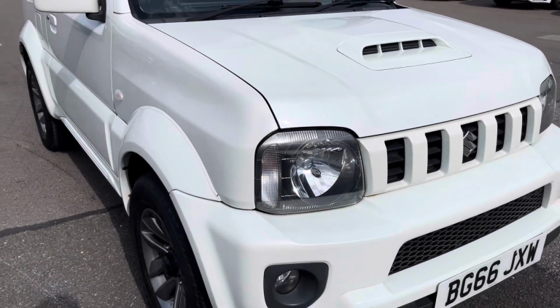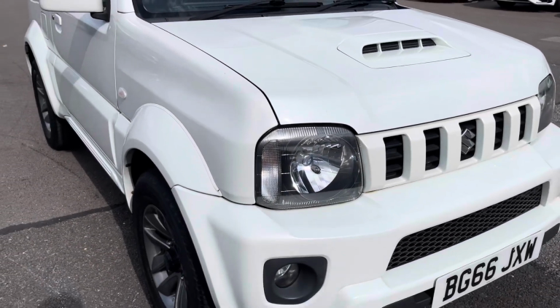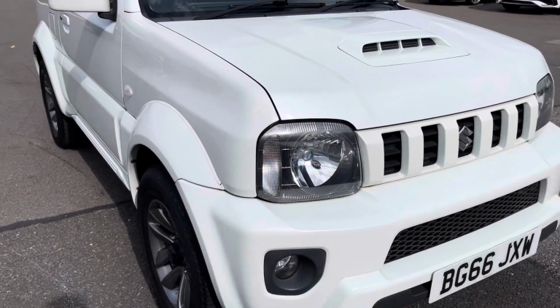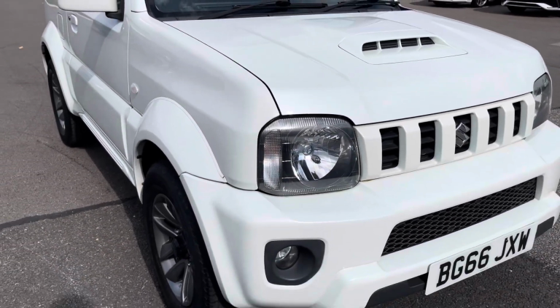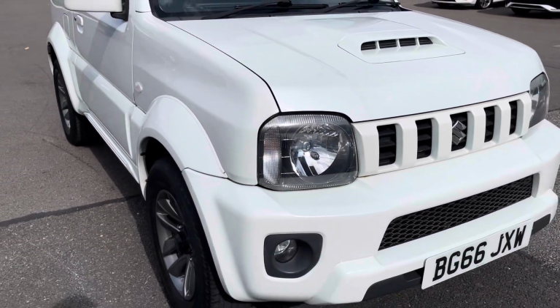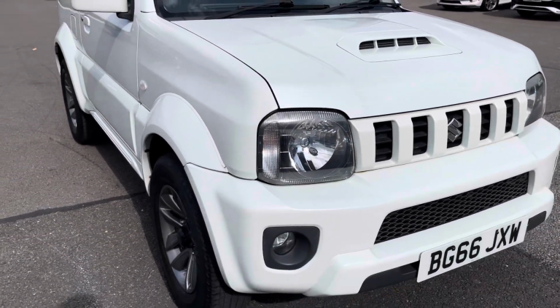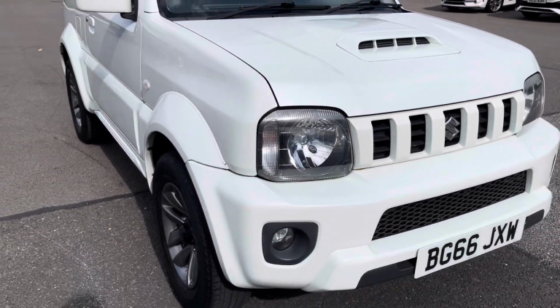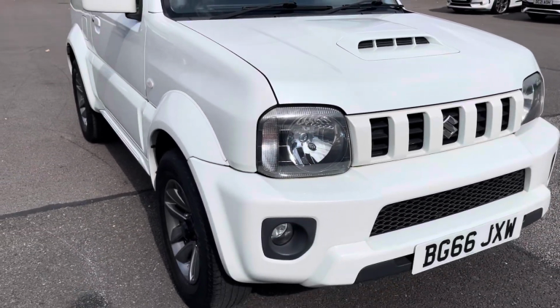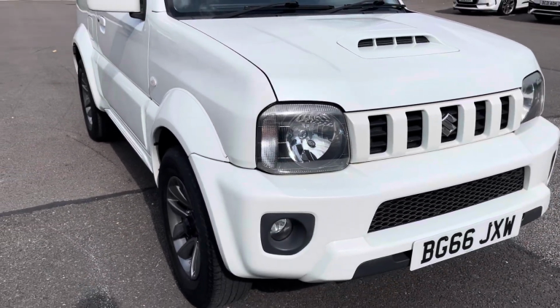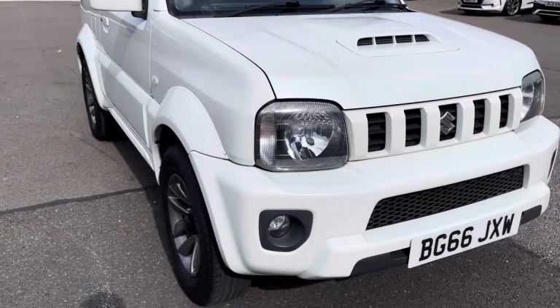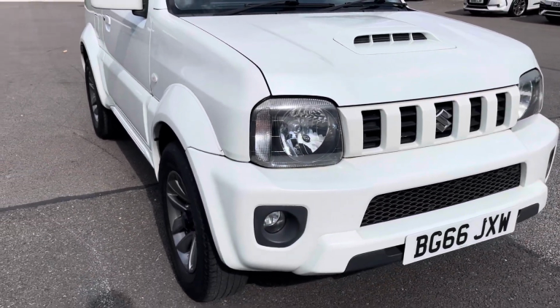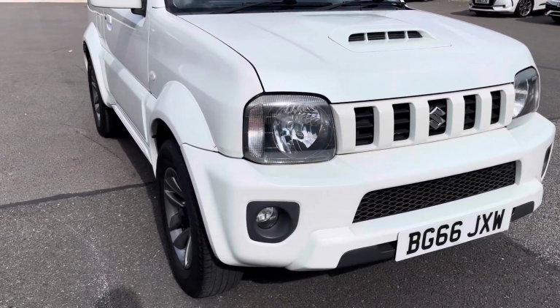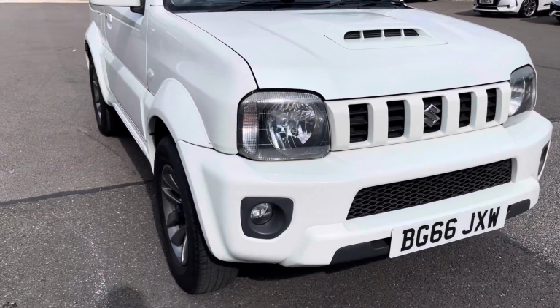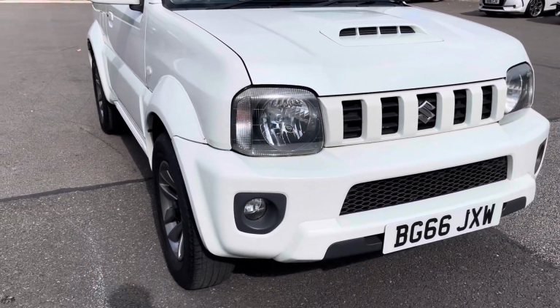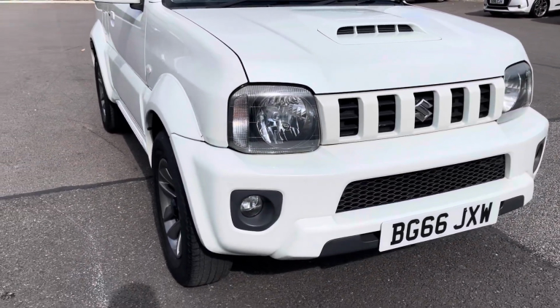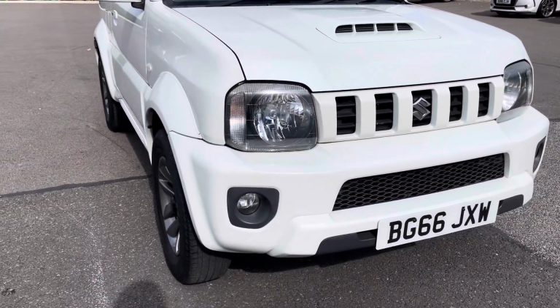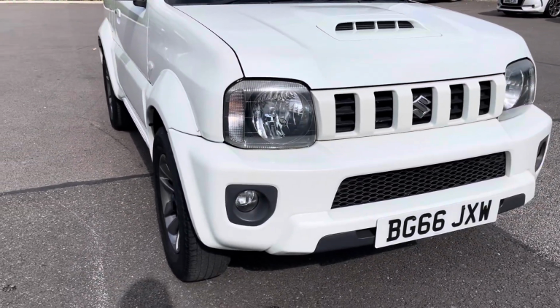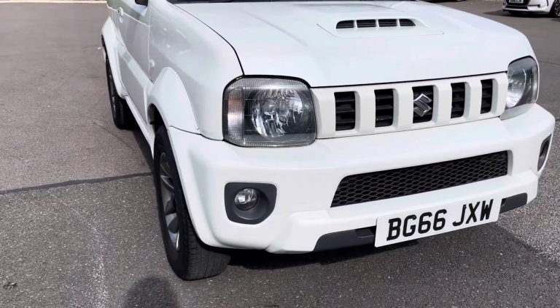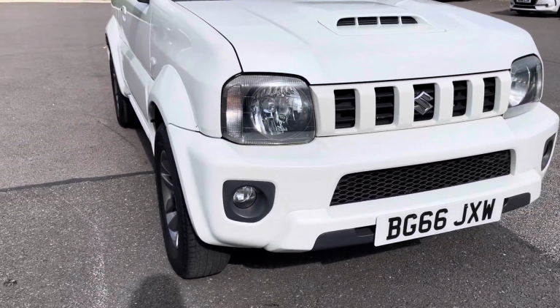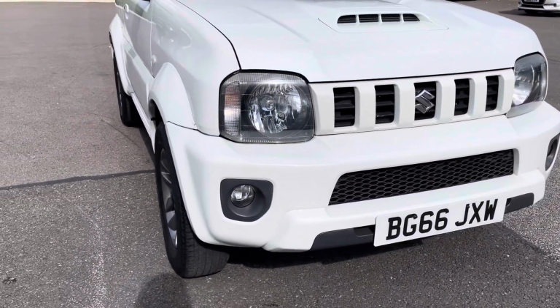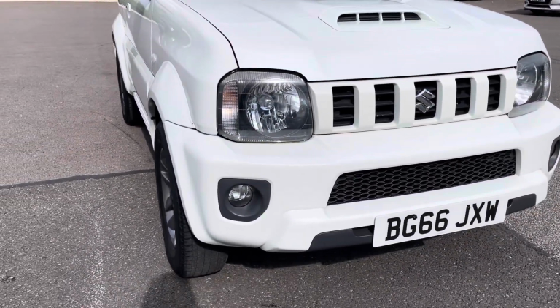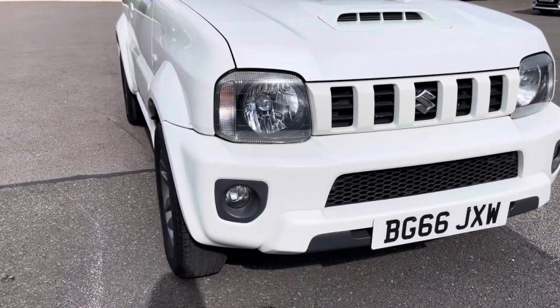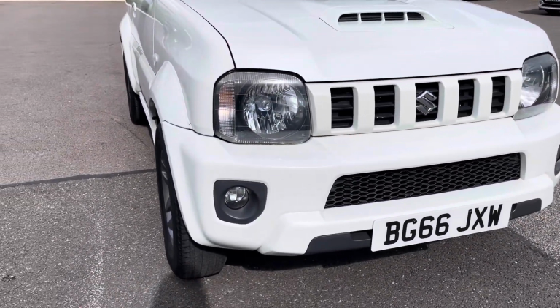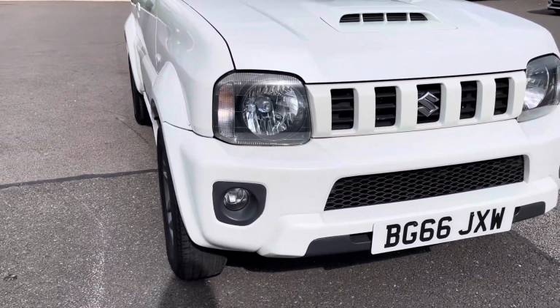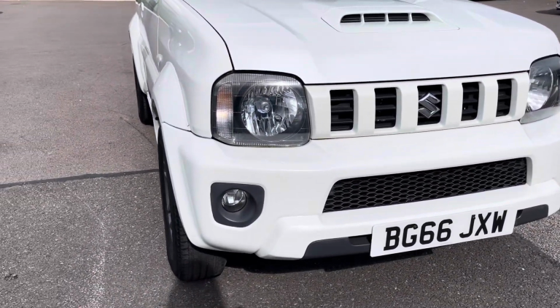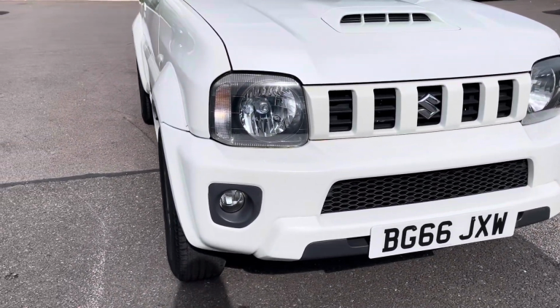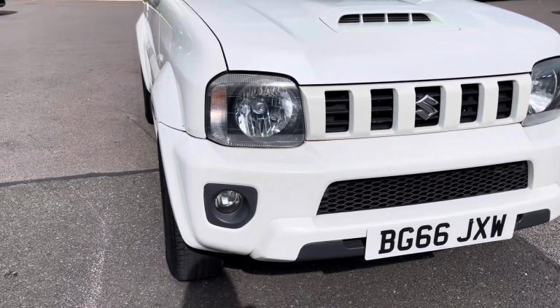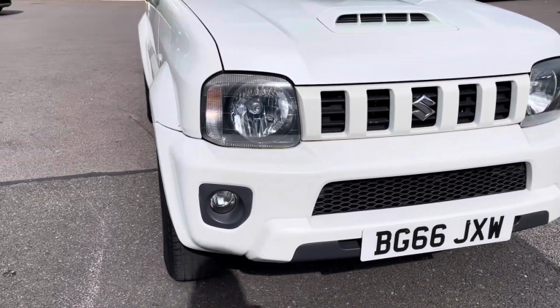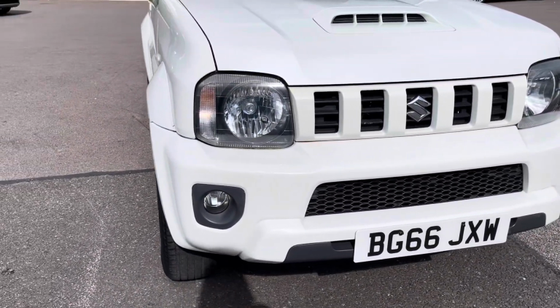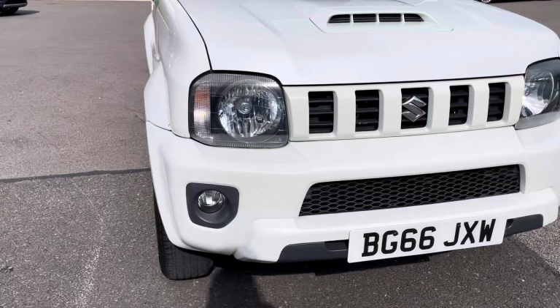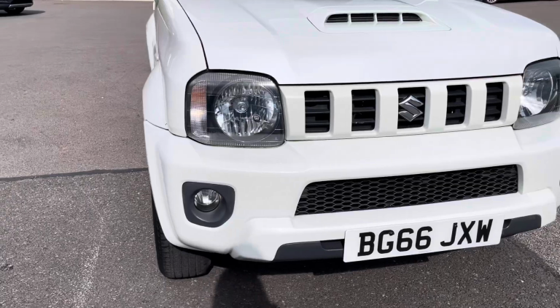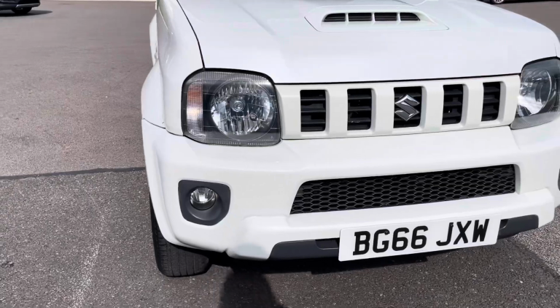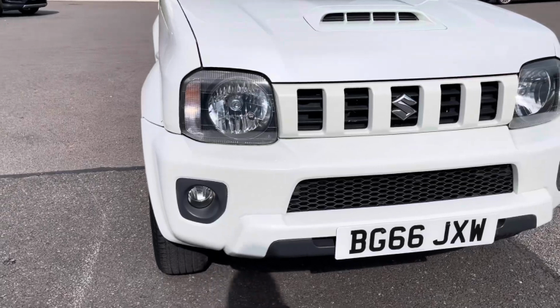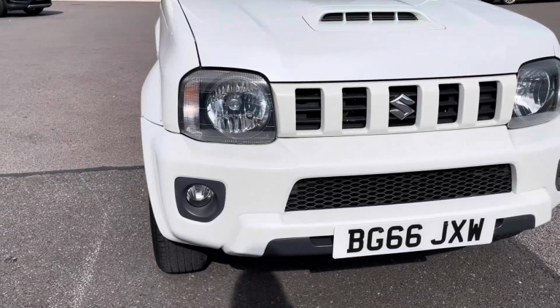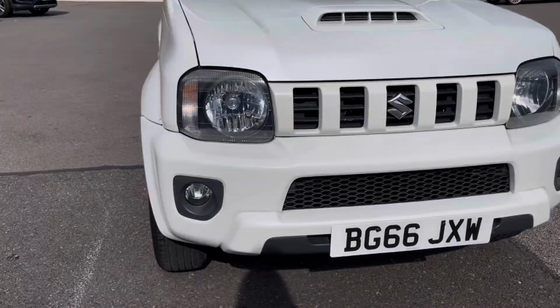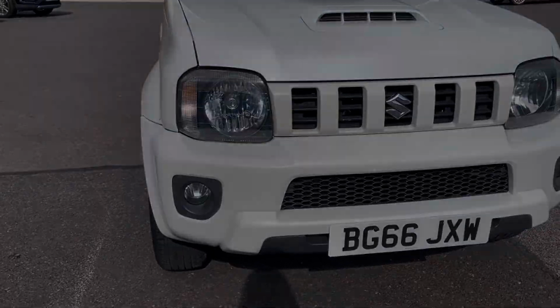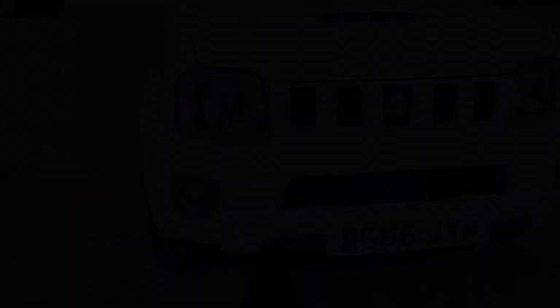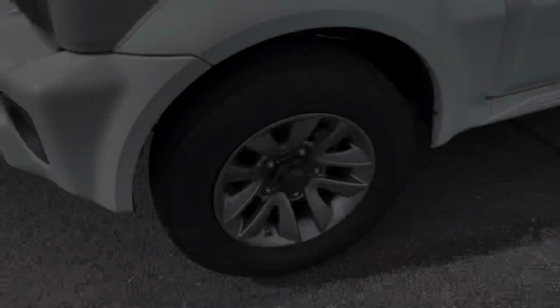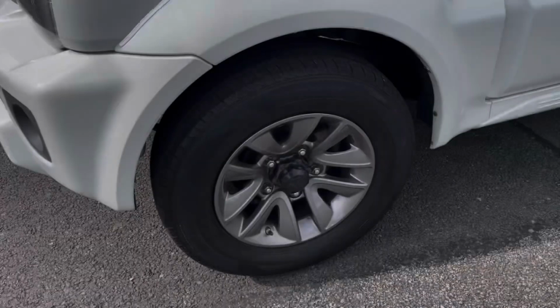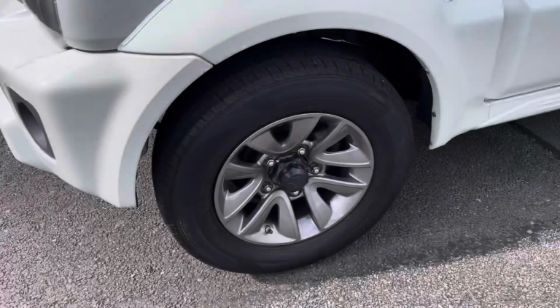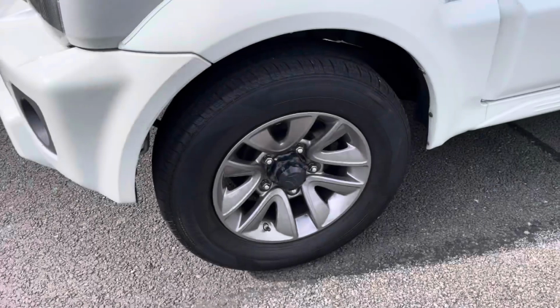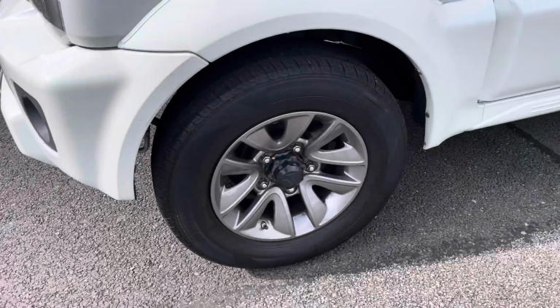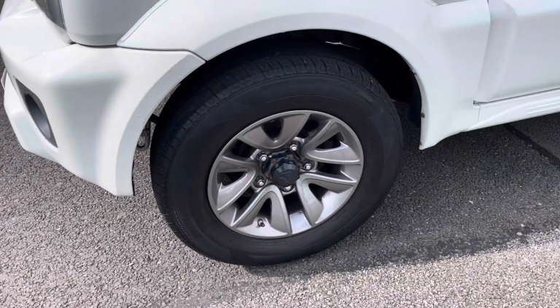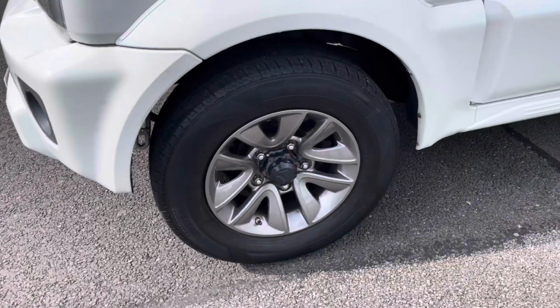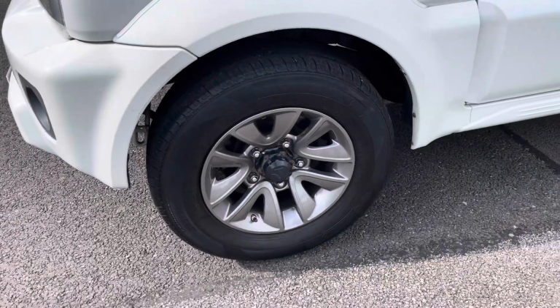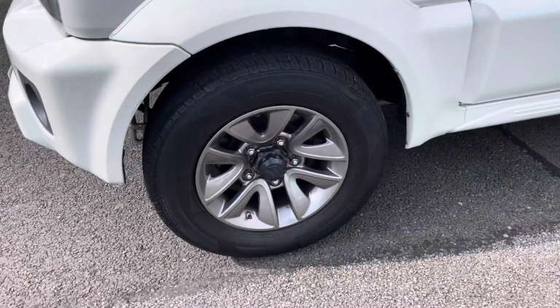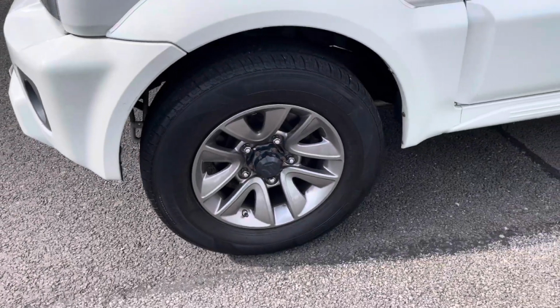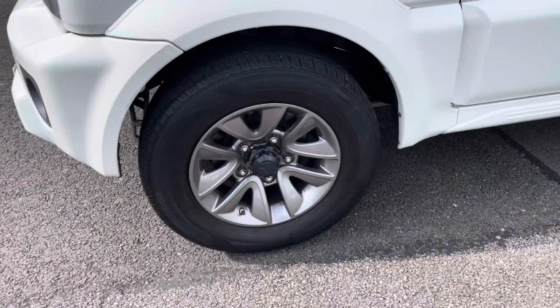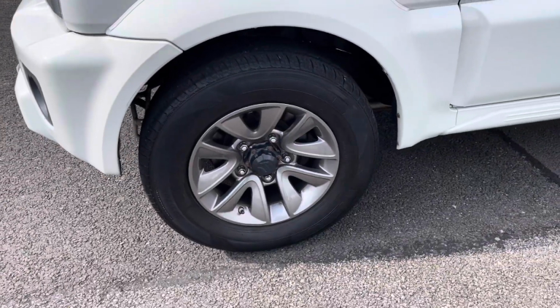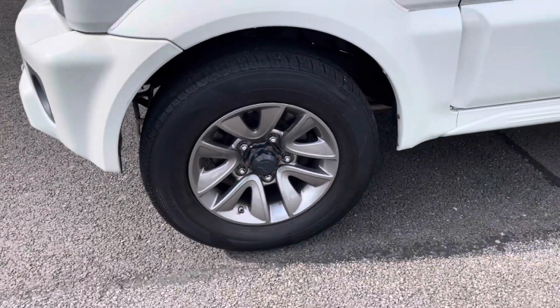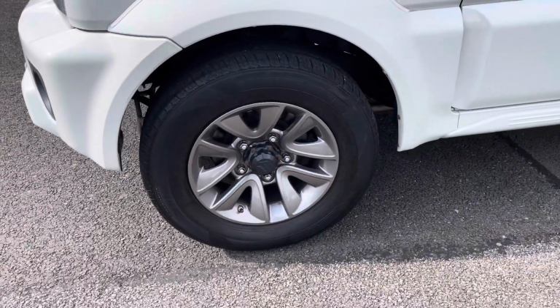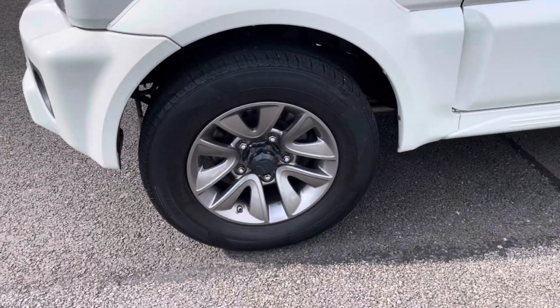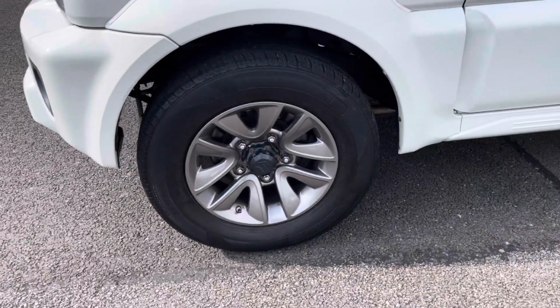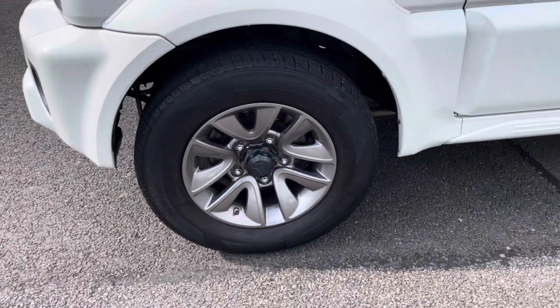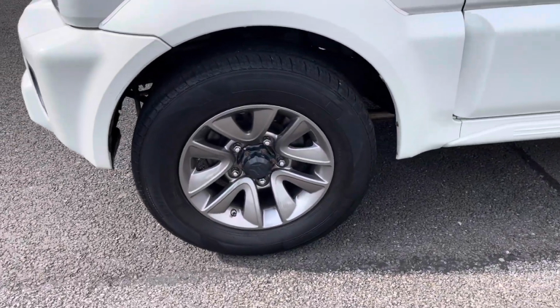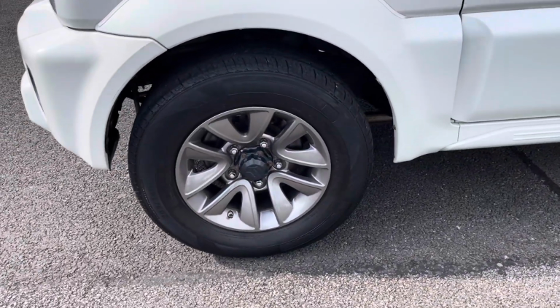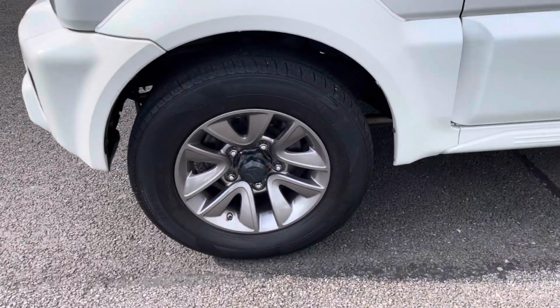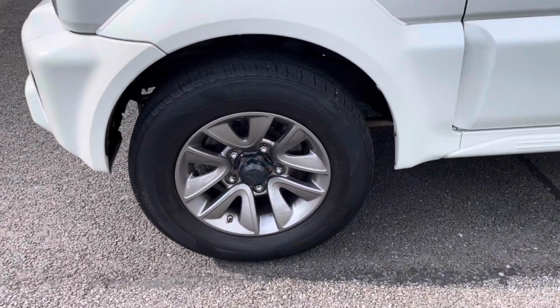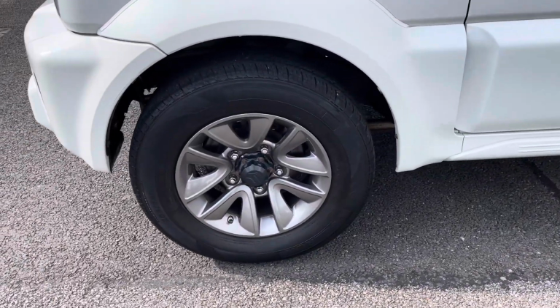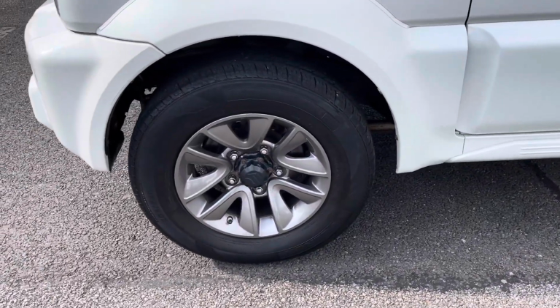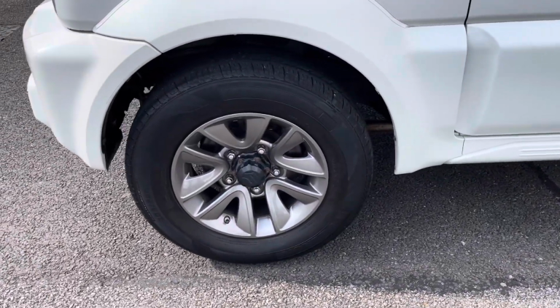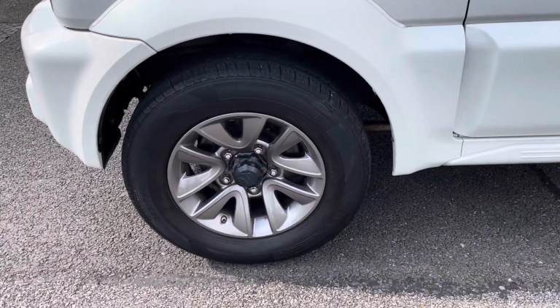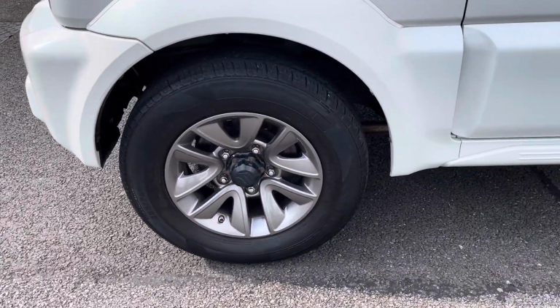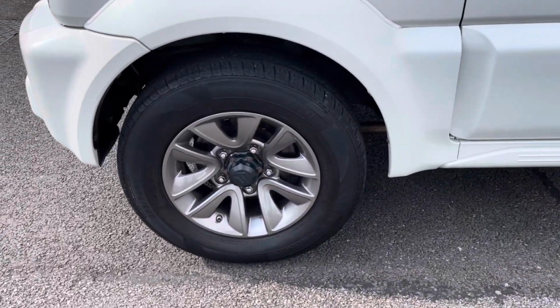The vehicle's headlights and front fog lights ensure you're seen at all hours of the day, and the car sits on these 15-inch alloy wheels for a fantastic look.